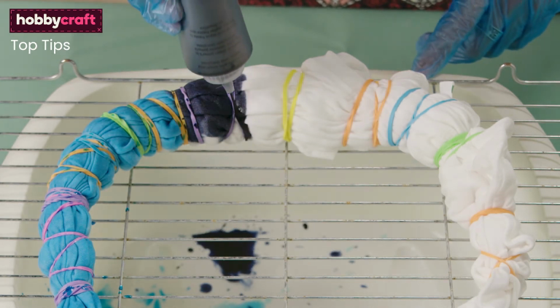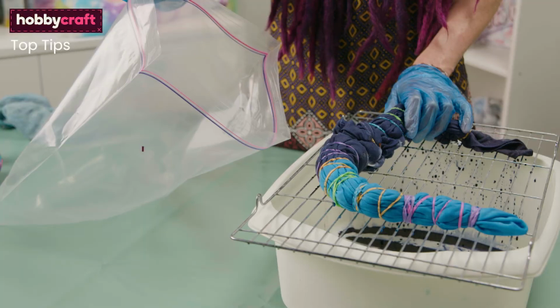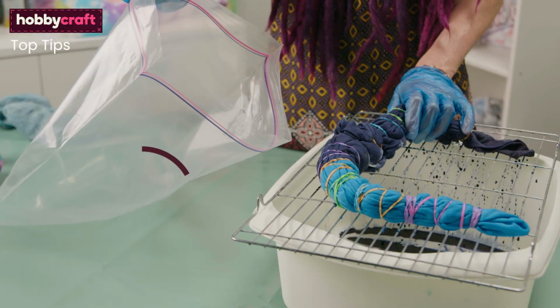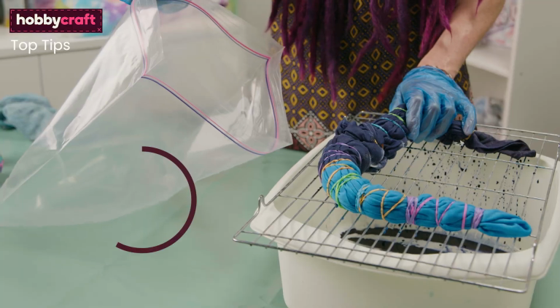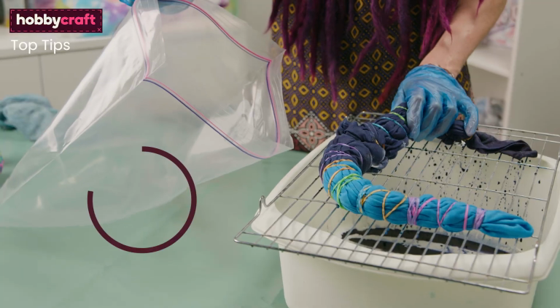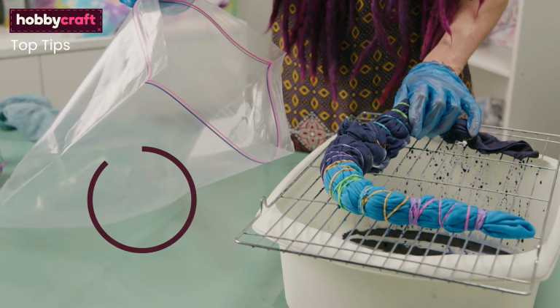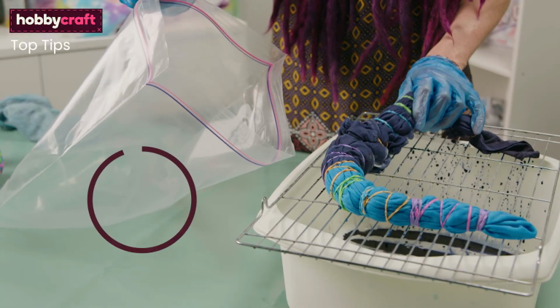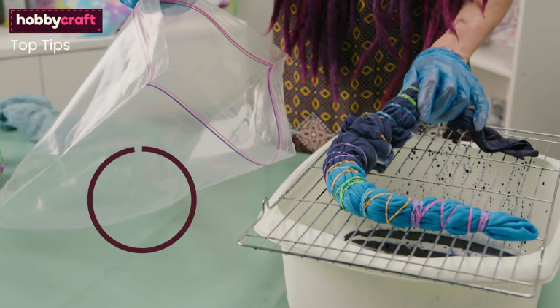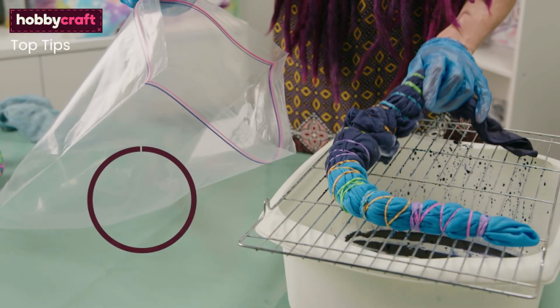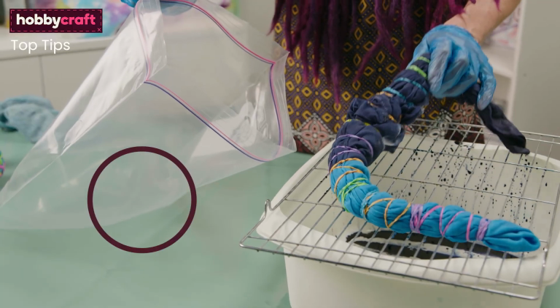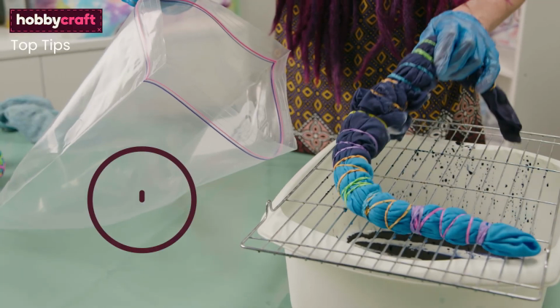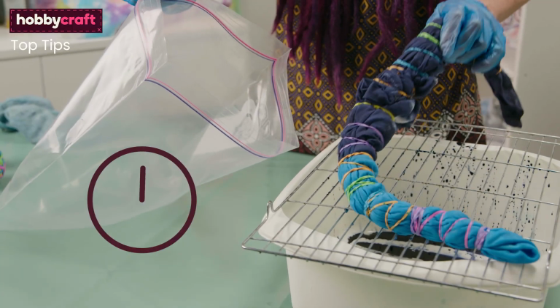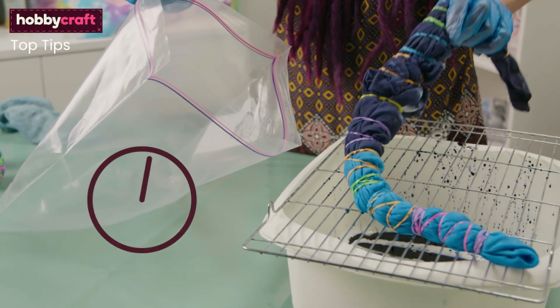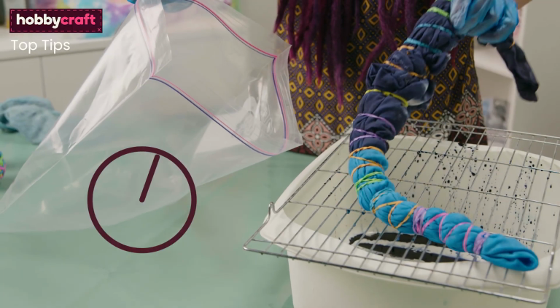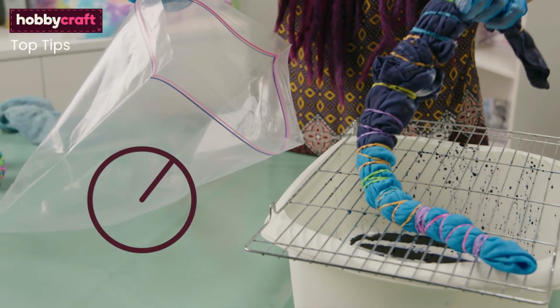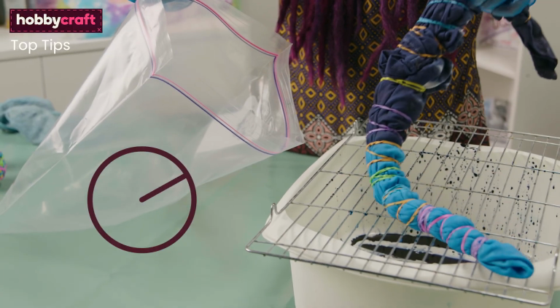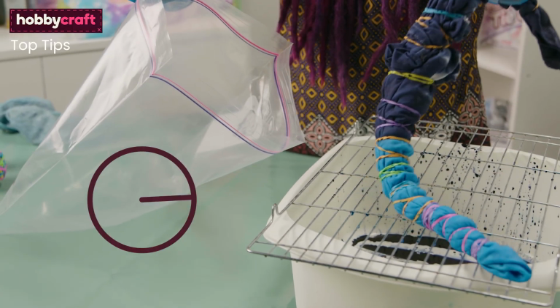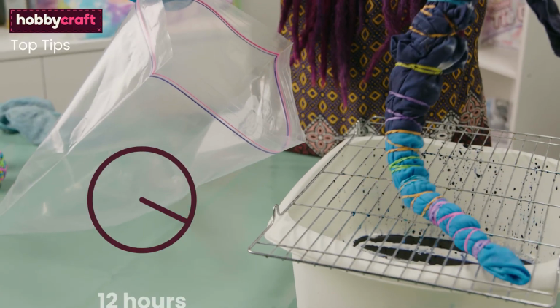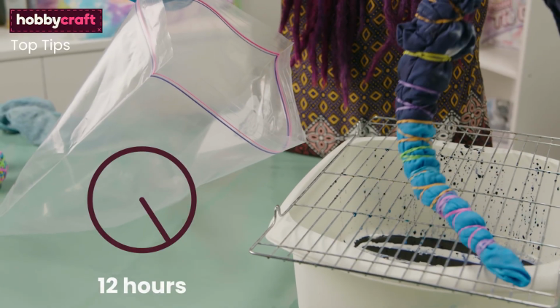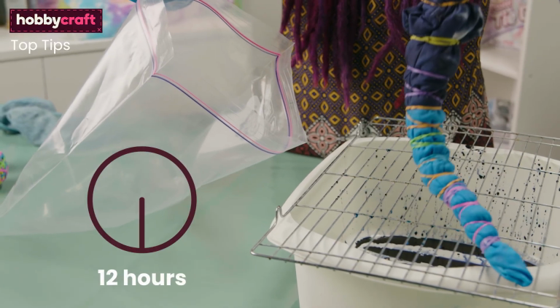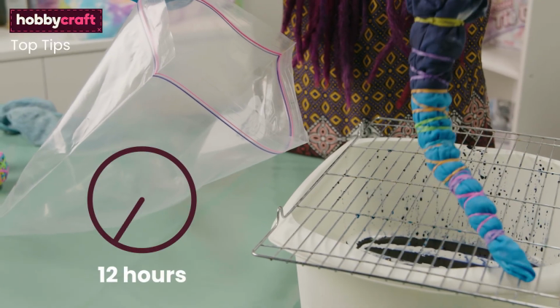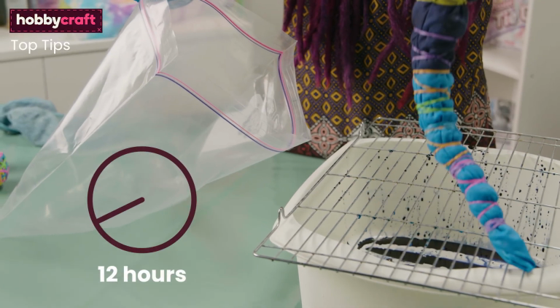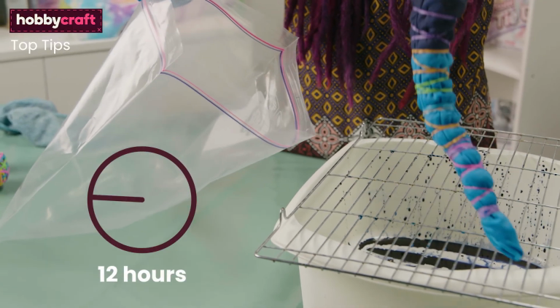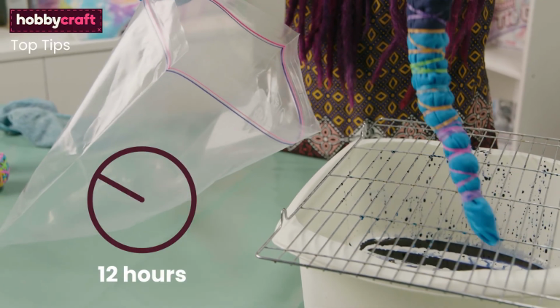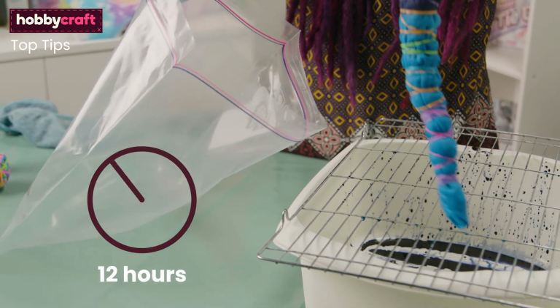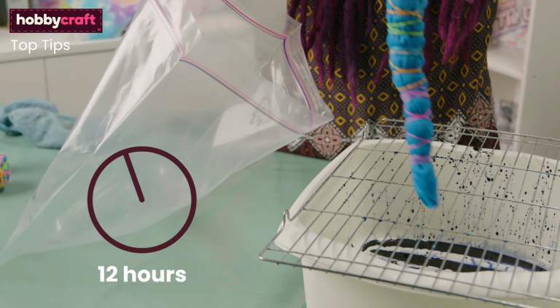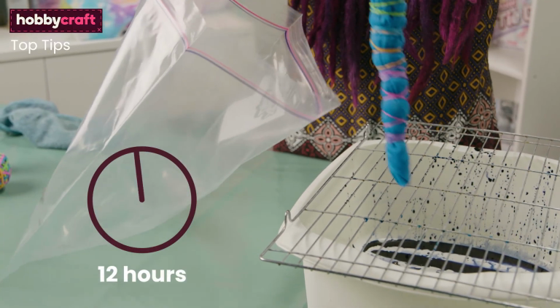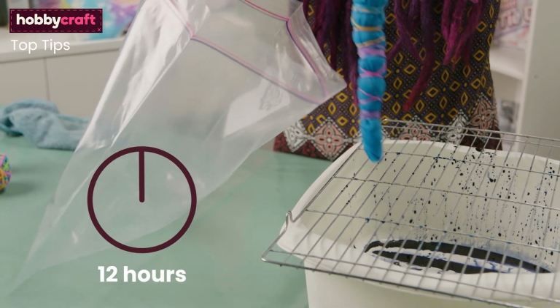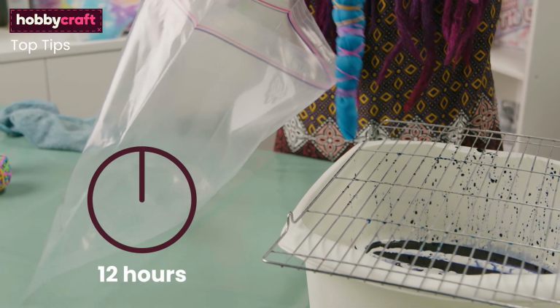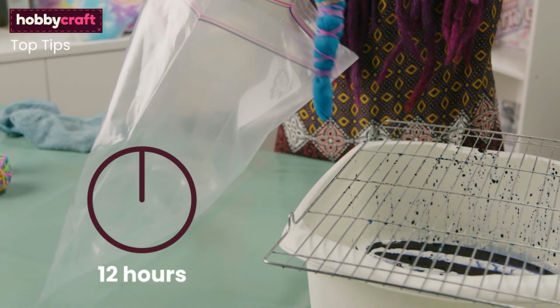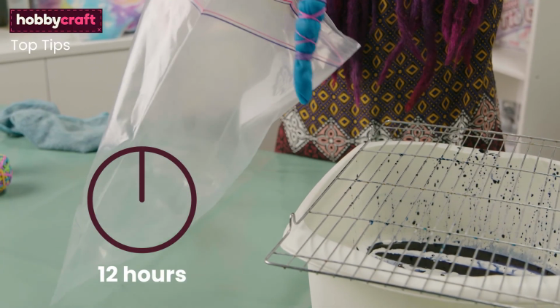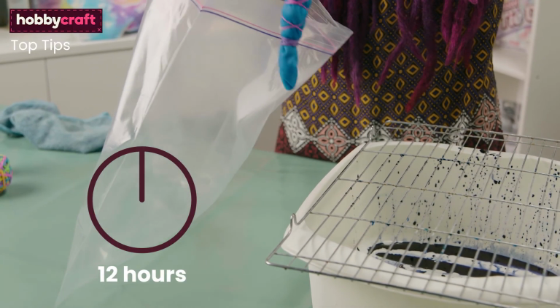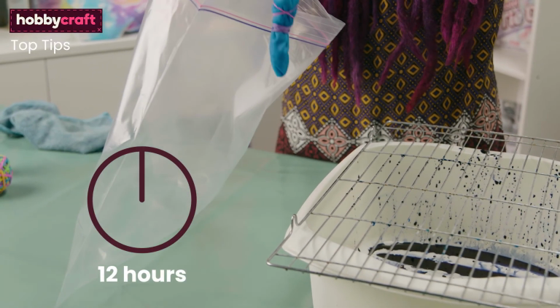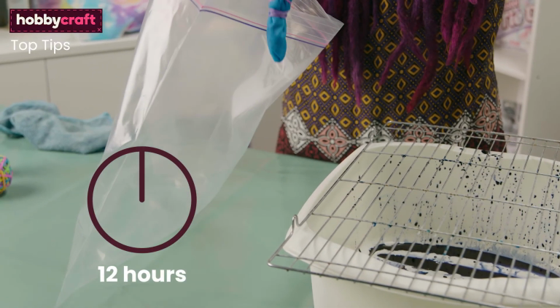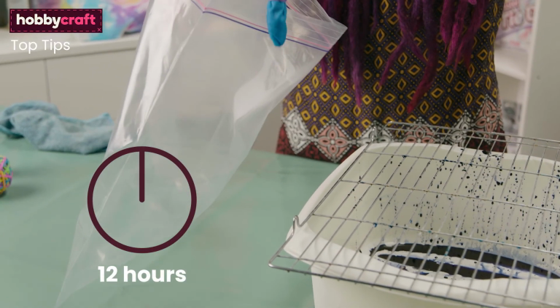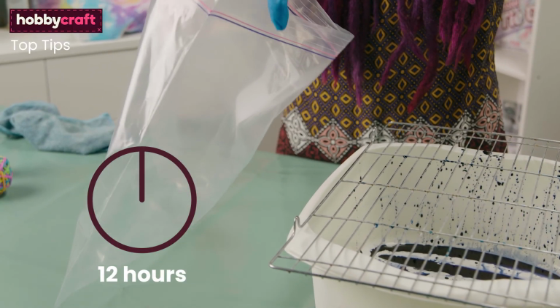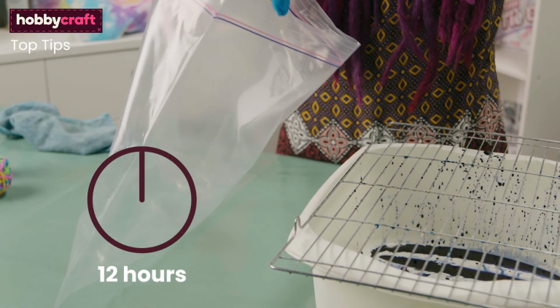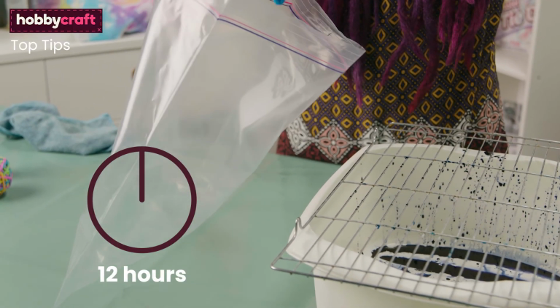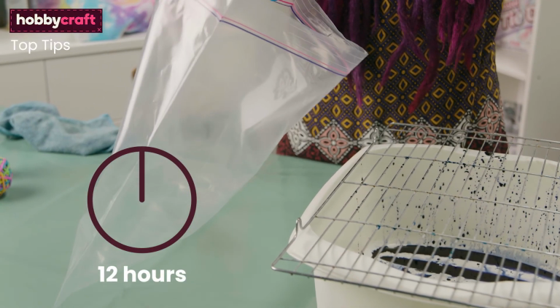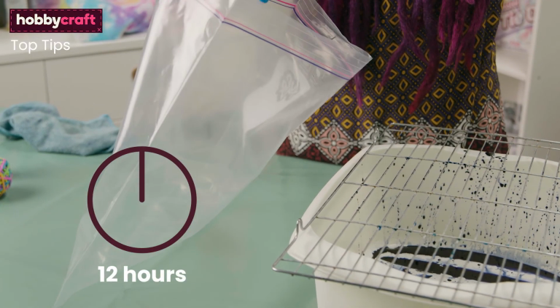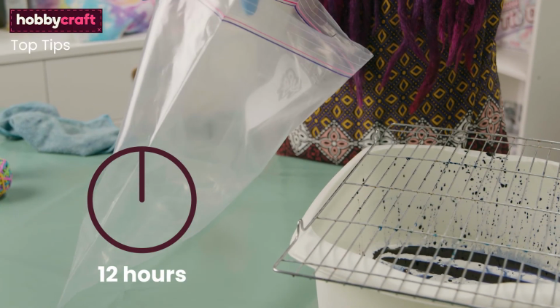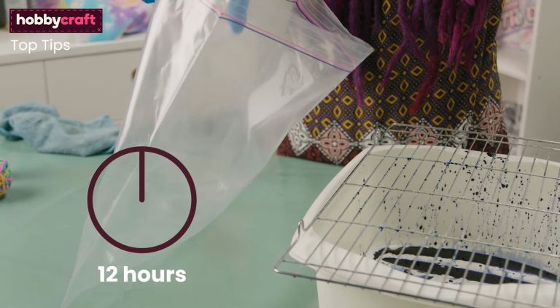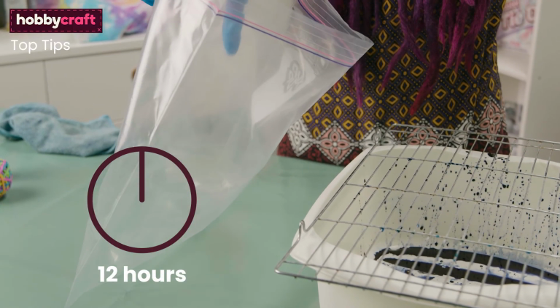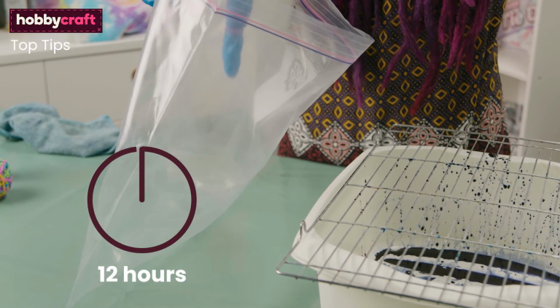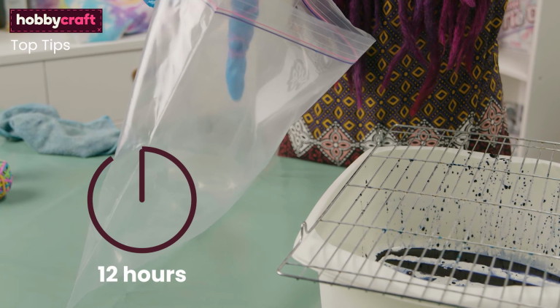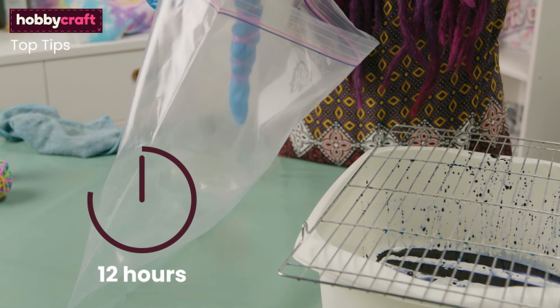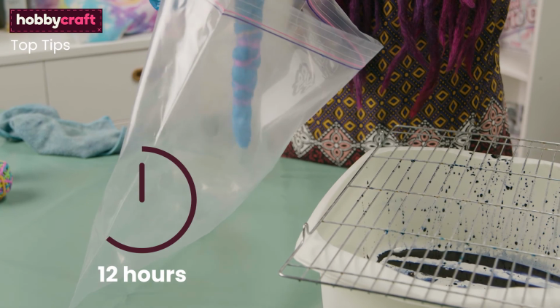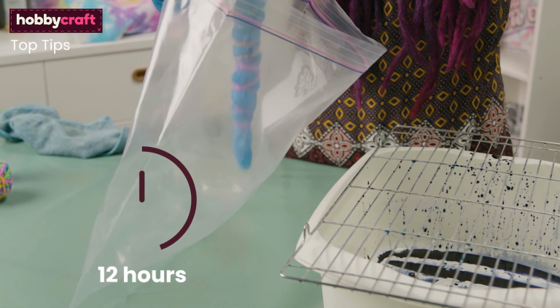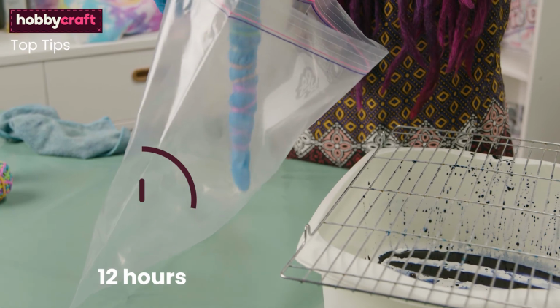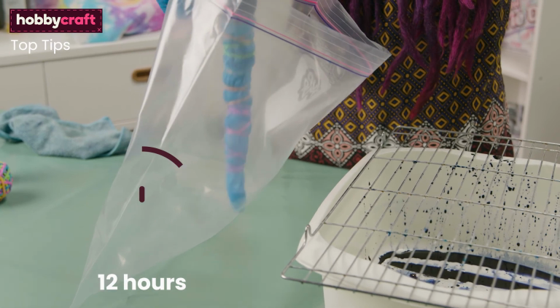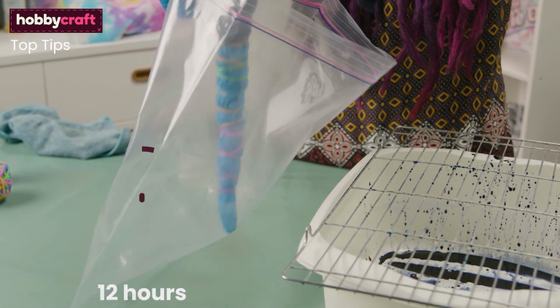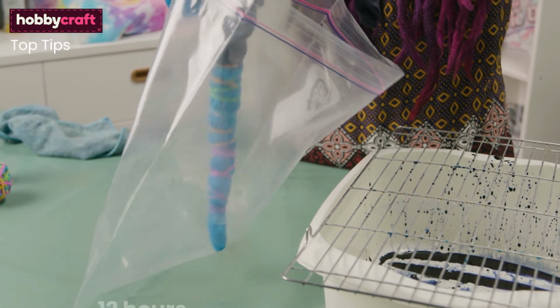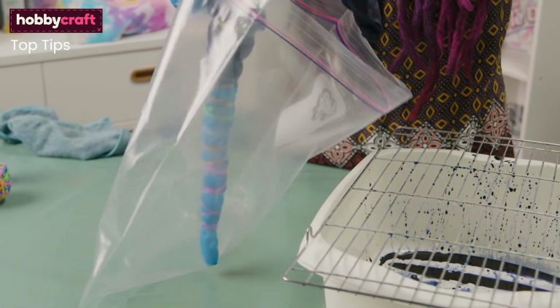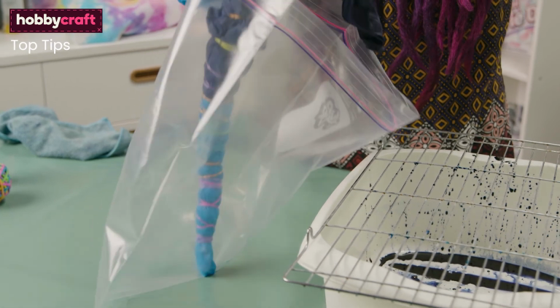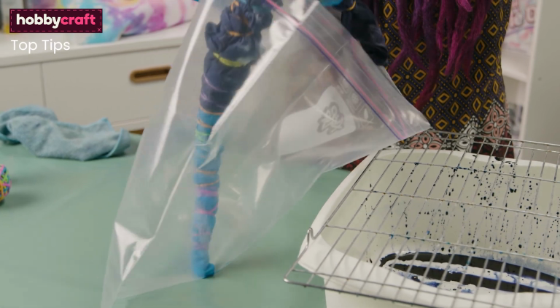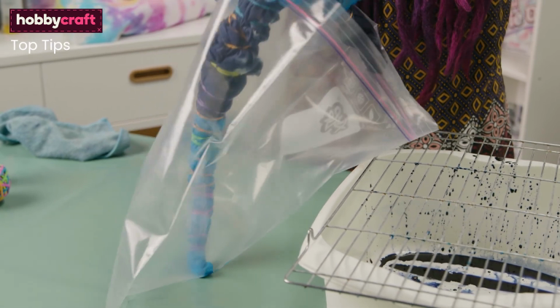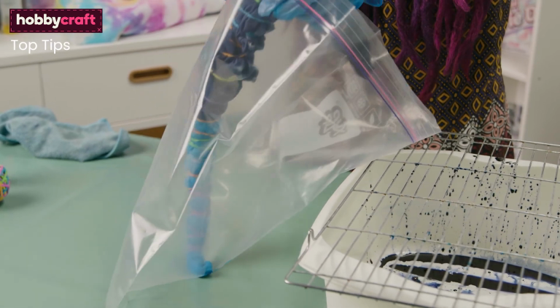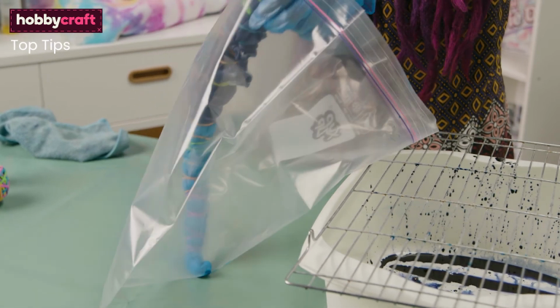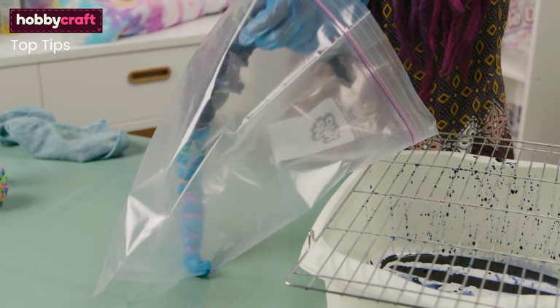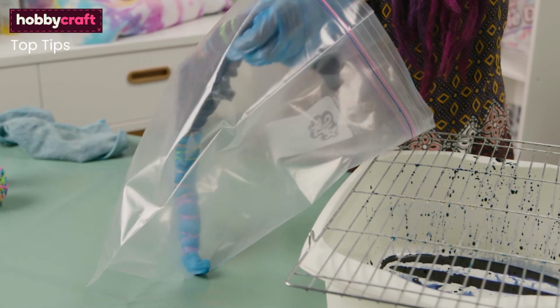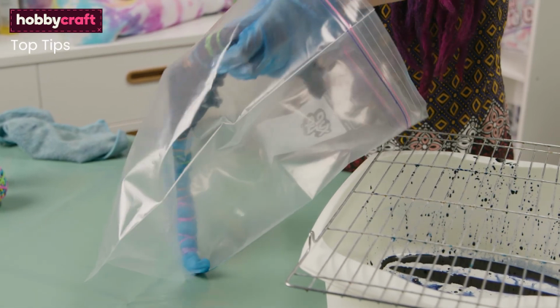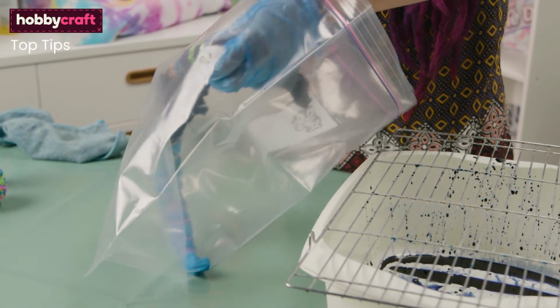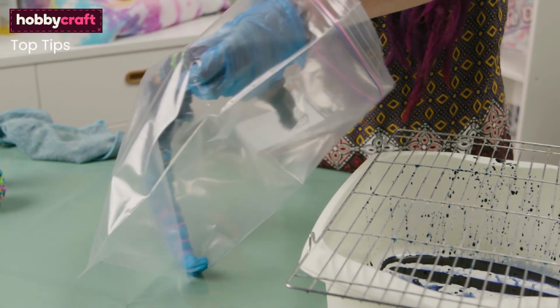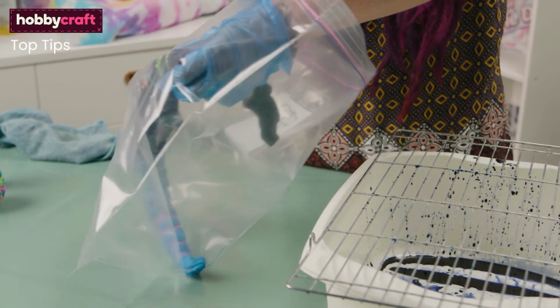Always leave your project for at least 12 hours before you rinse. This ensures your dye is set and that the colour will be vibrant.